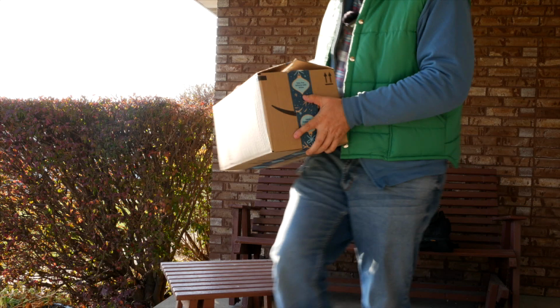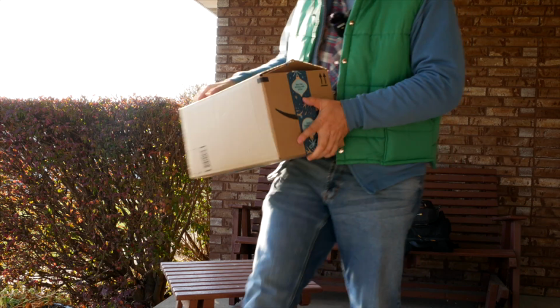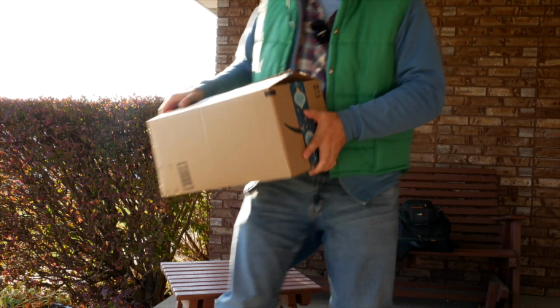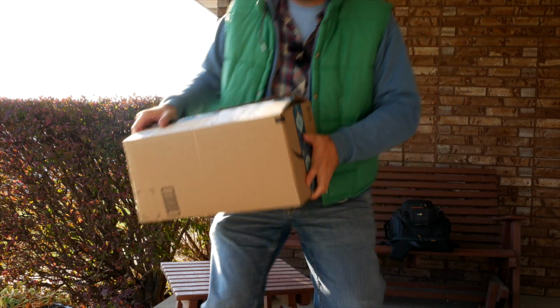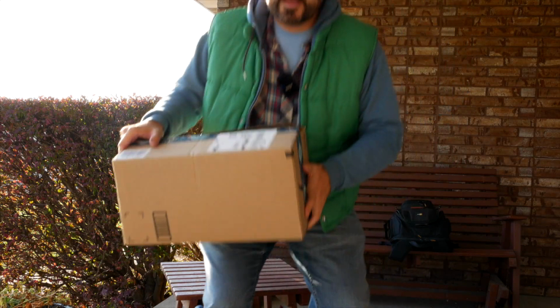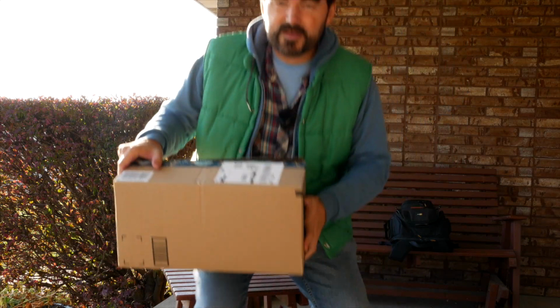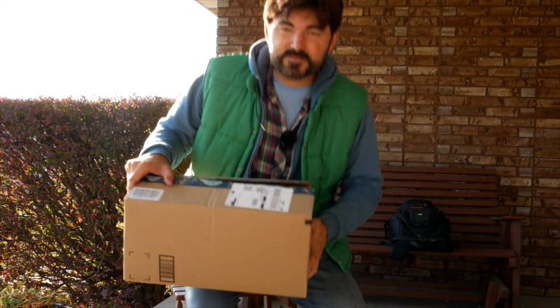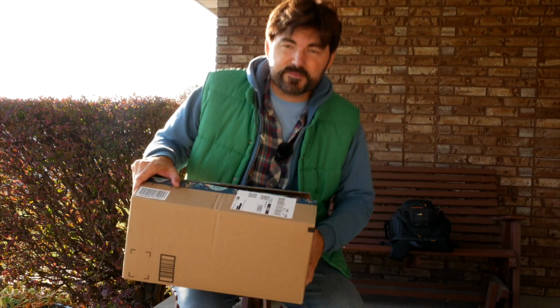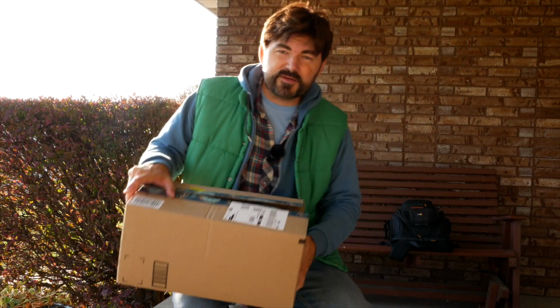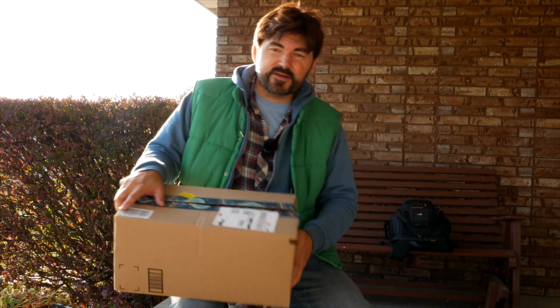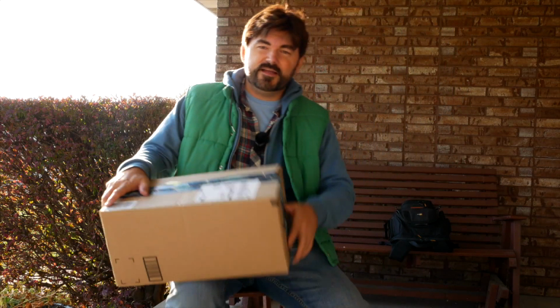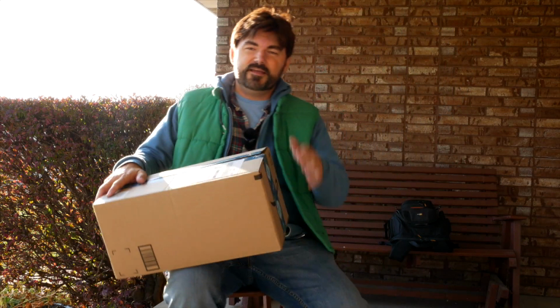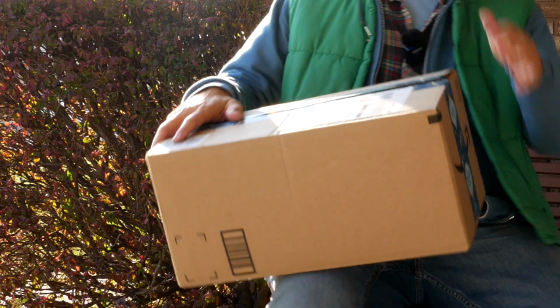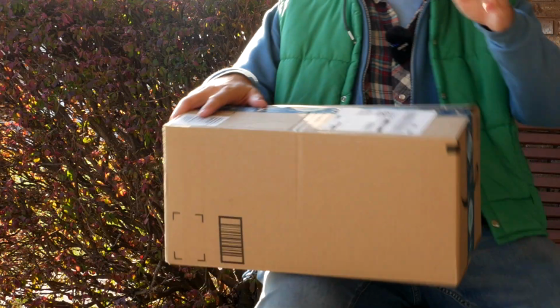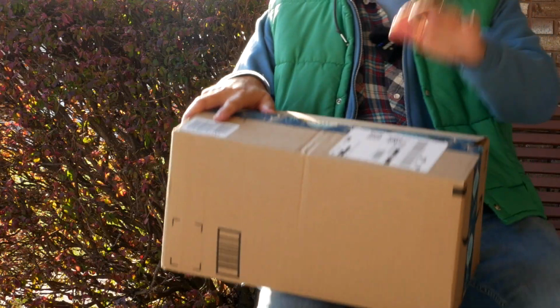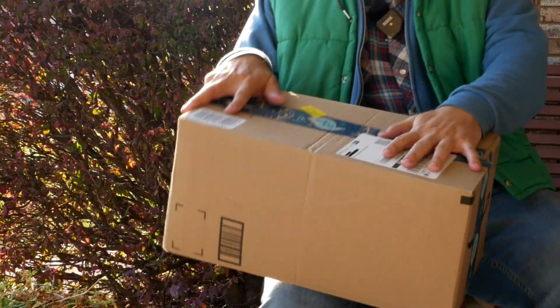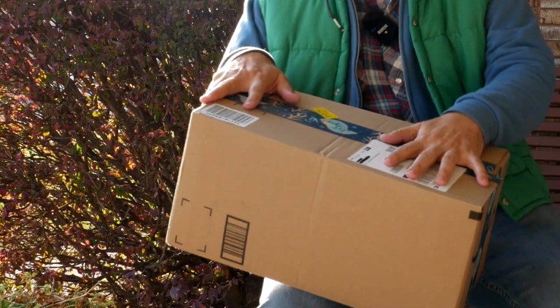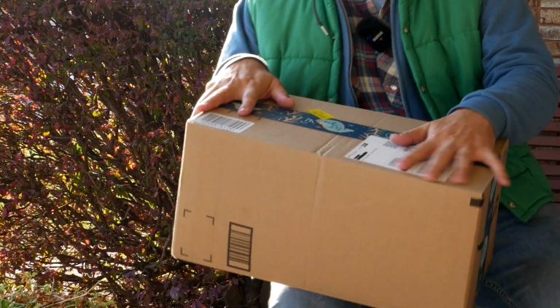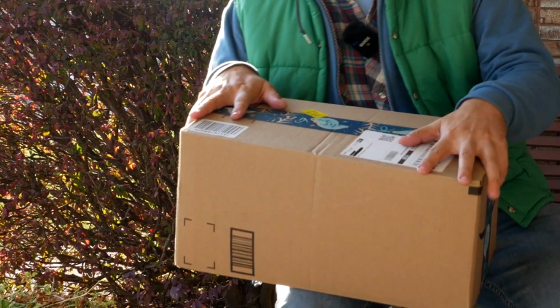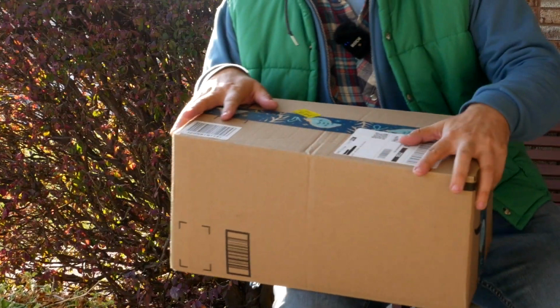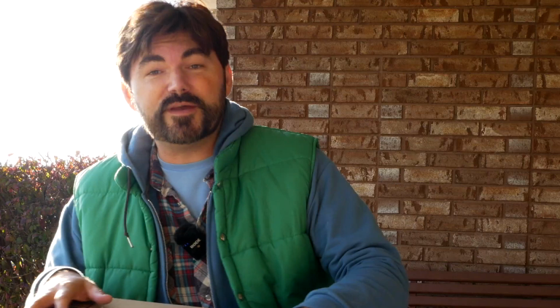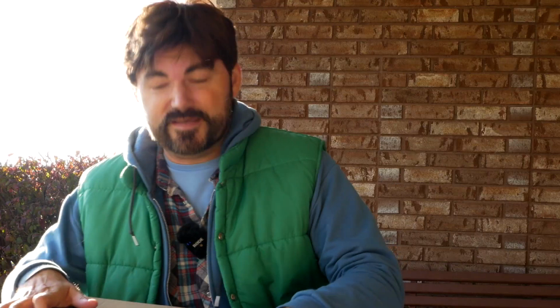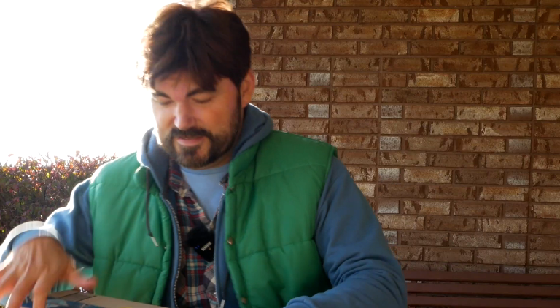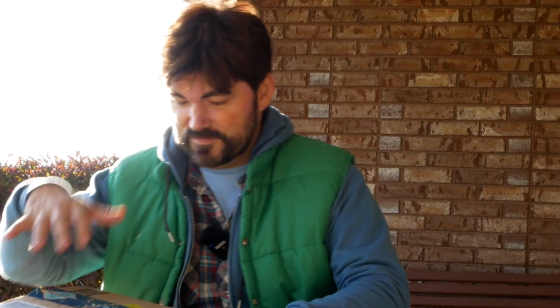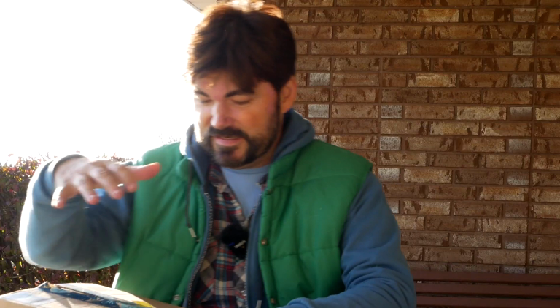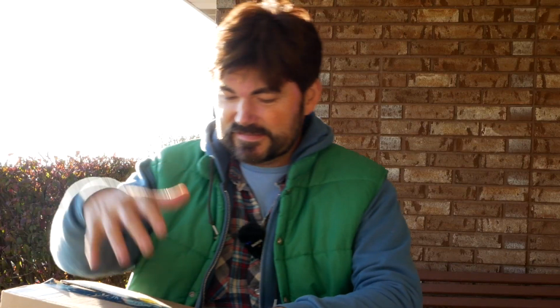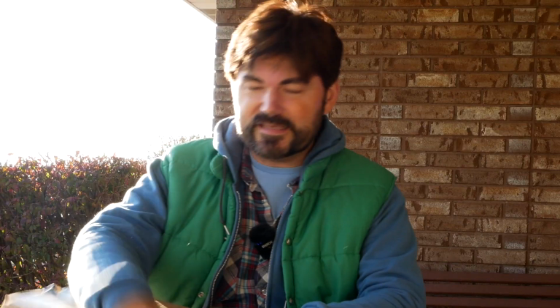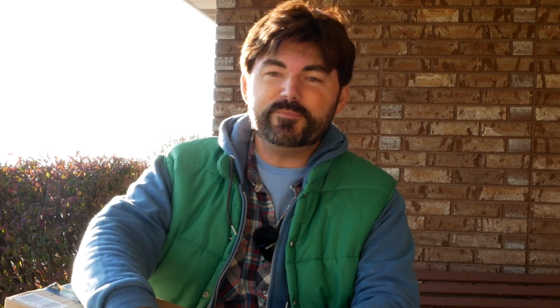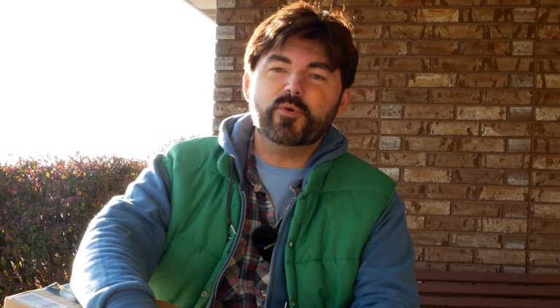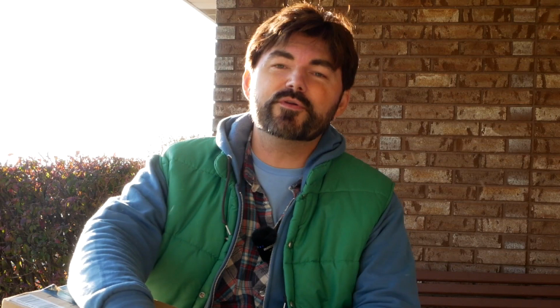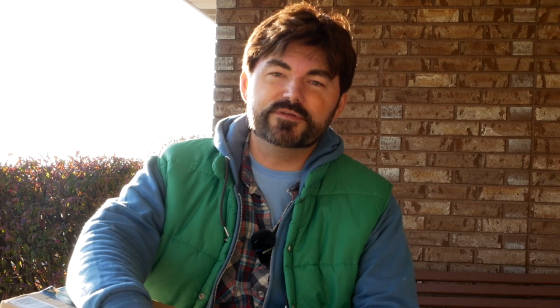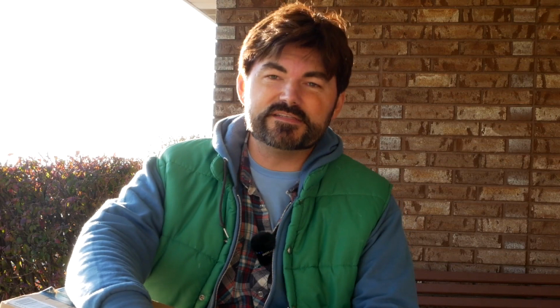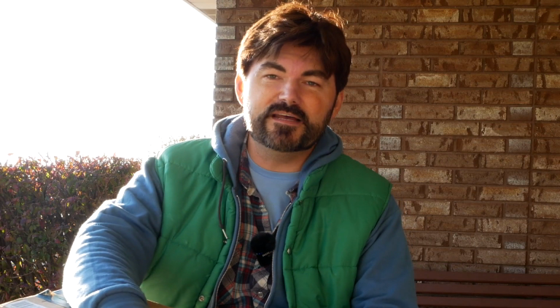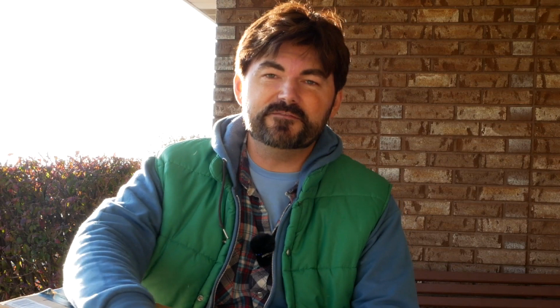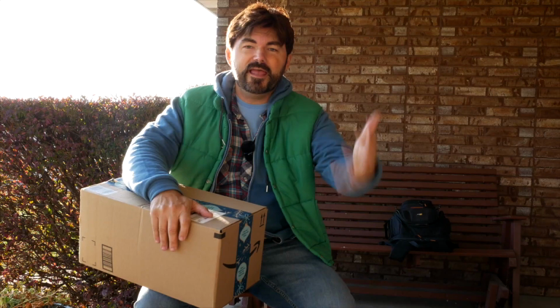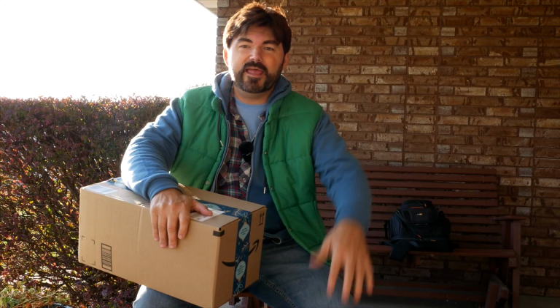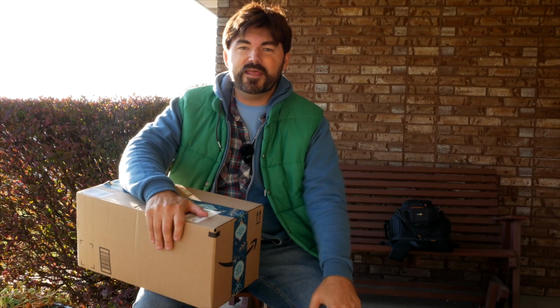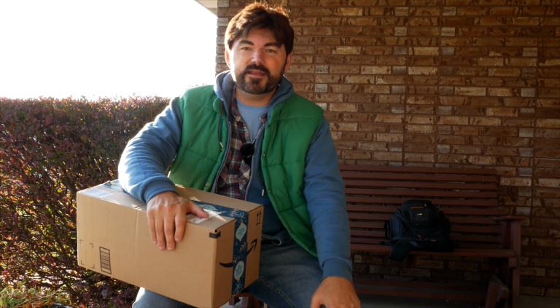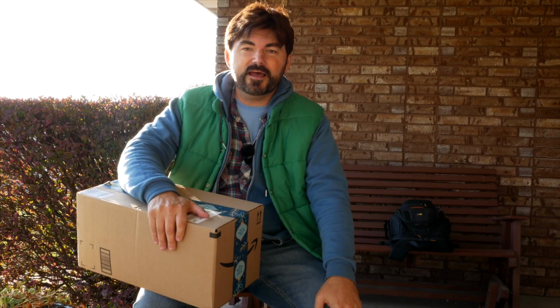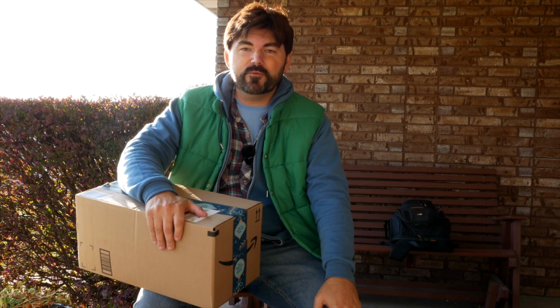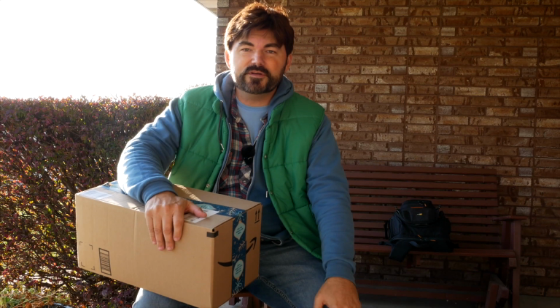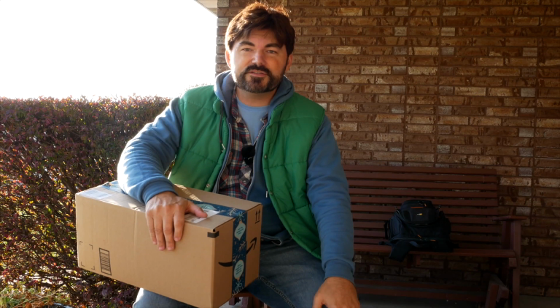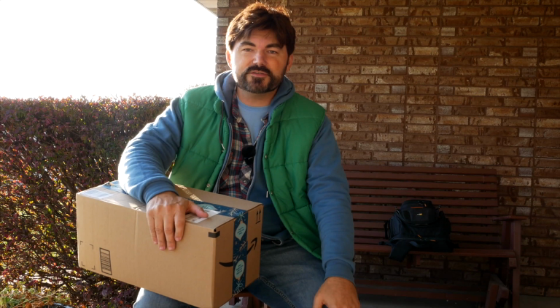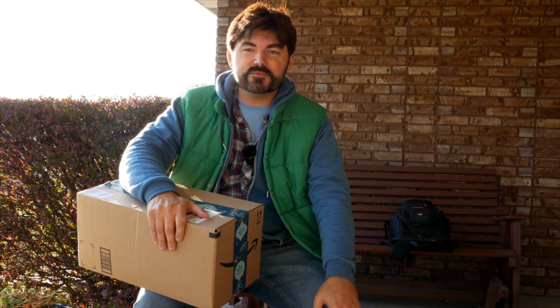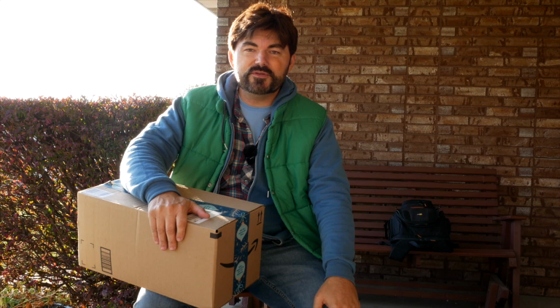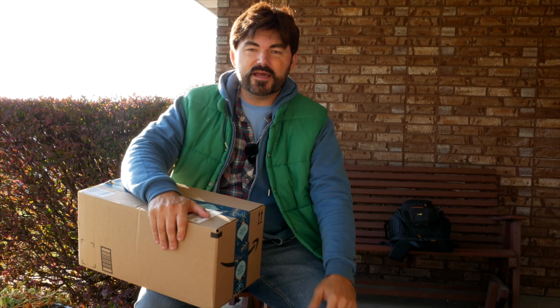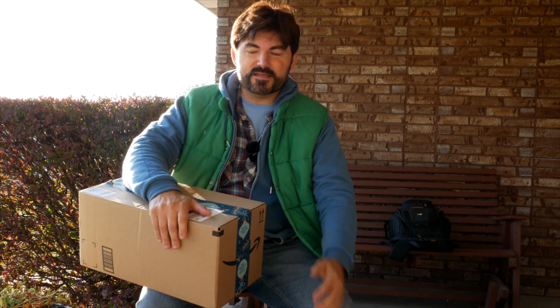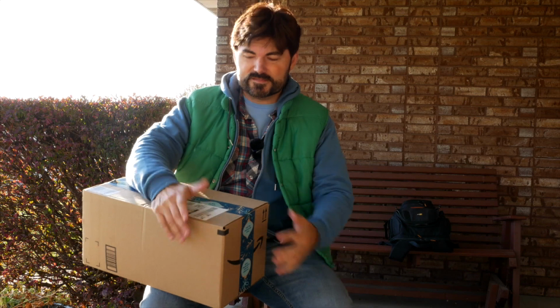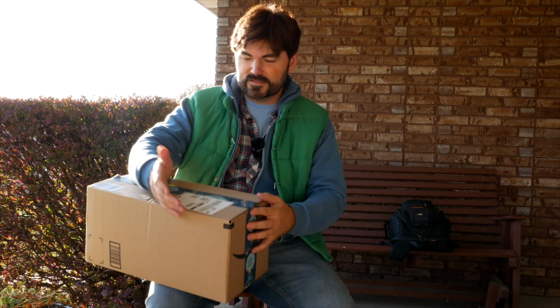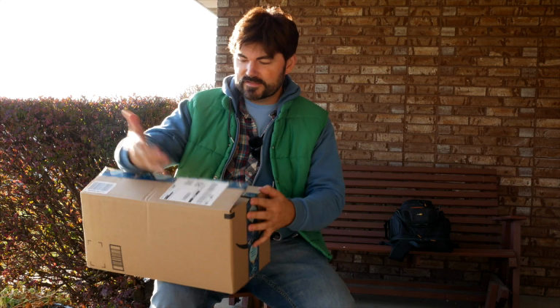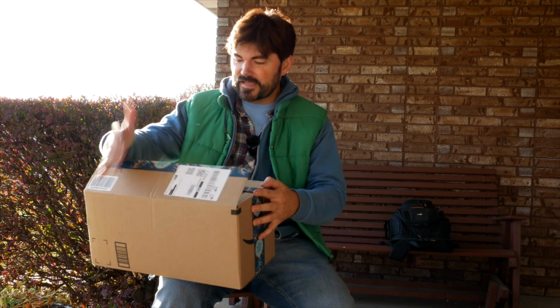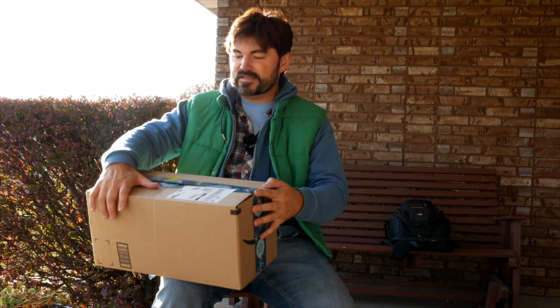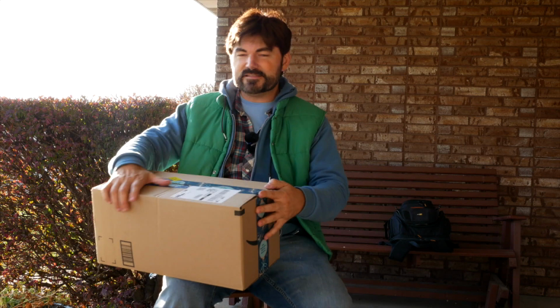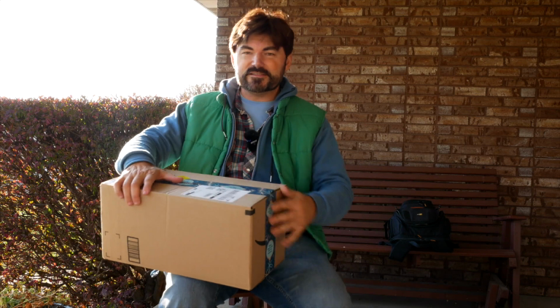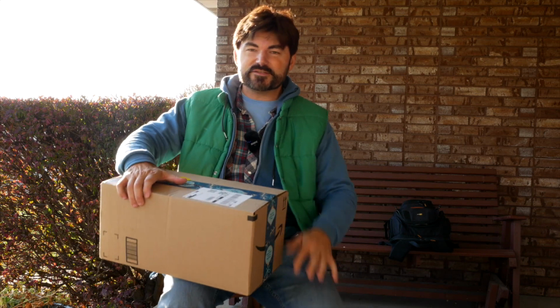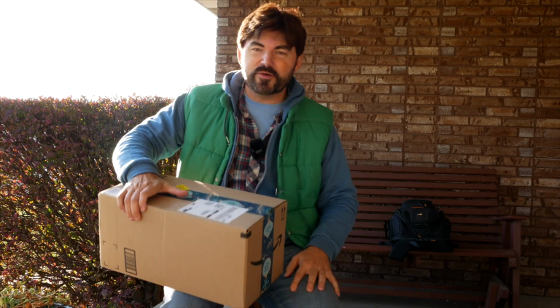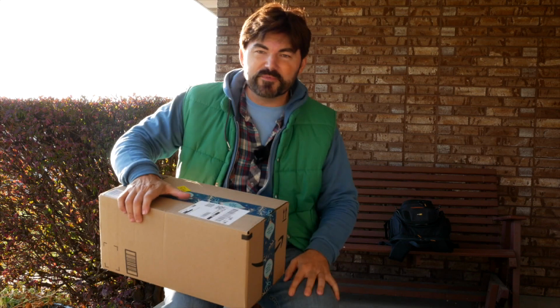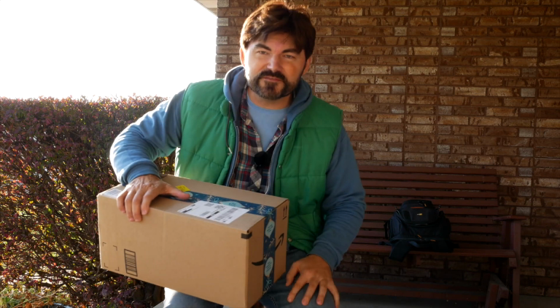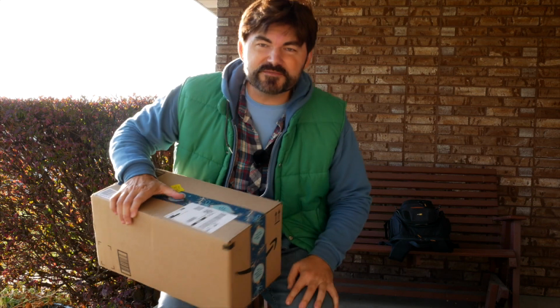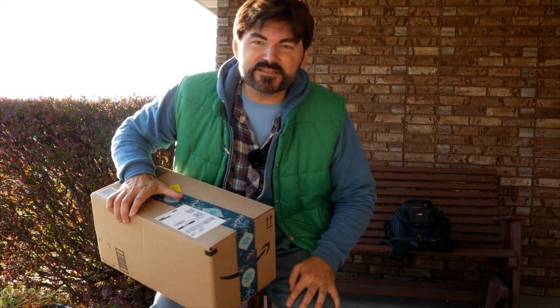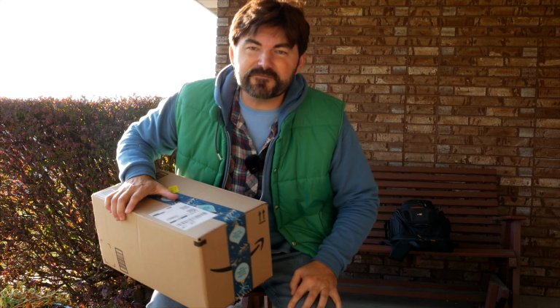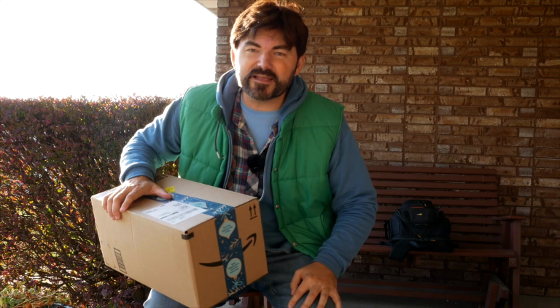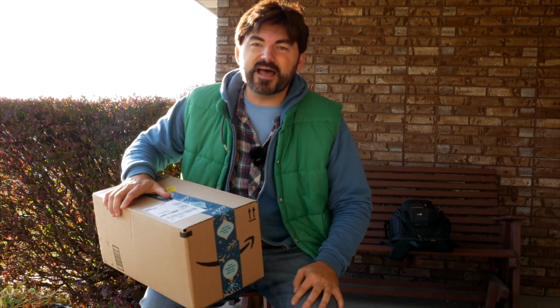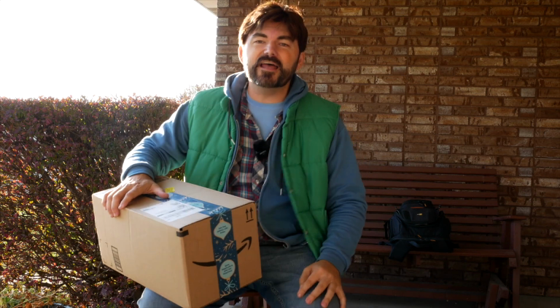Hey, Knobtop here, and this is why I'm broke, because I keep ordering stuff, and I wanted to show some of you guys this latest installment of some stuff I got.